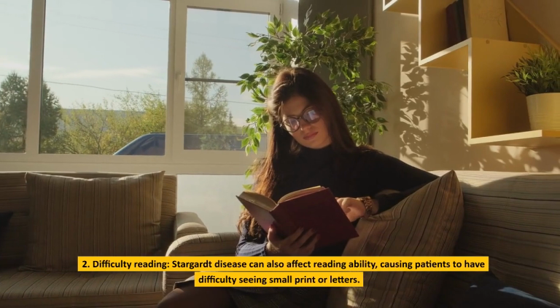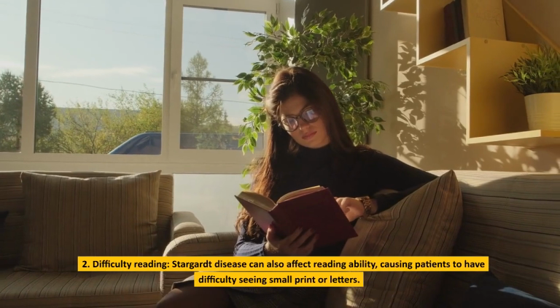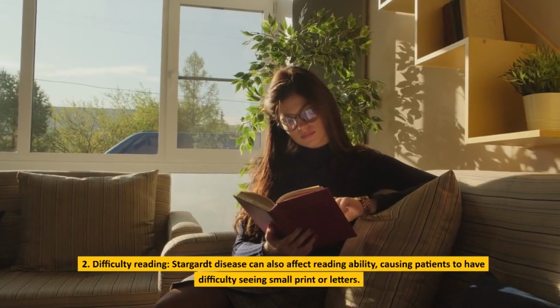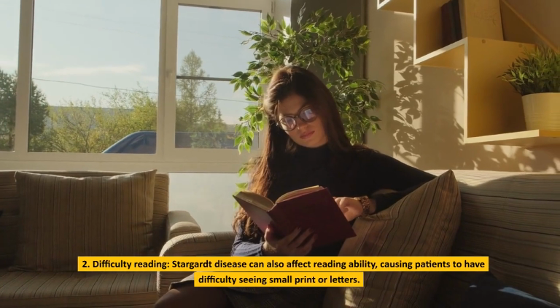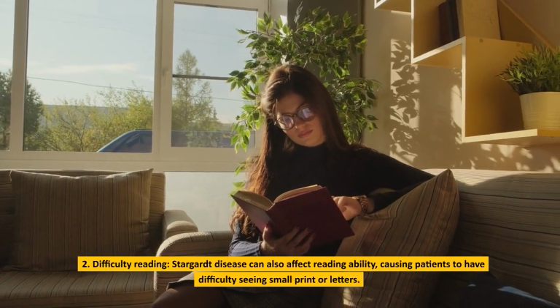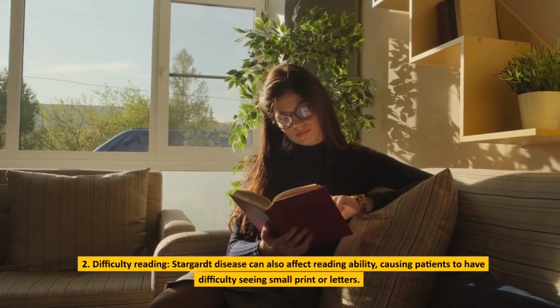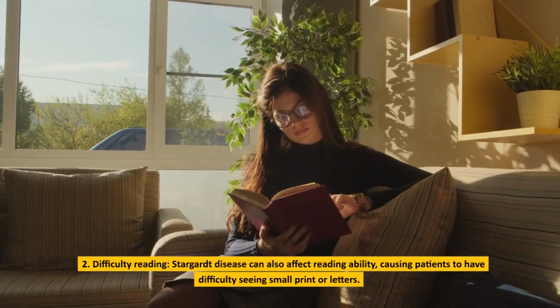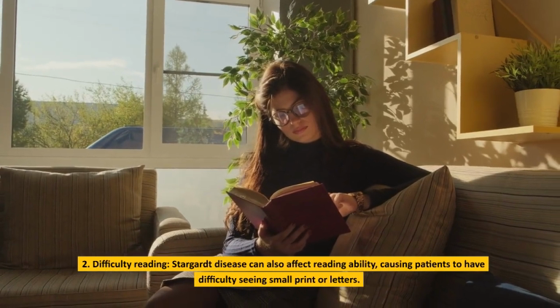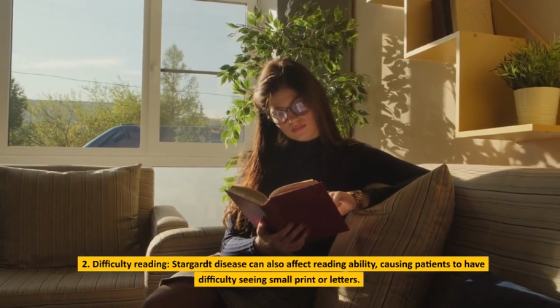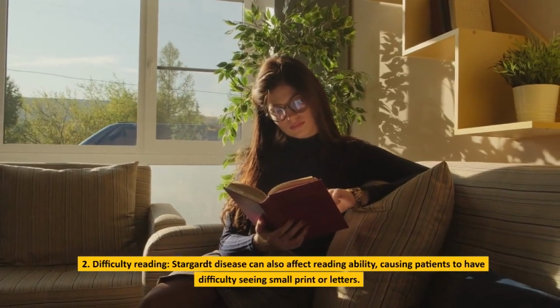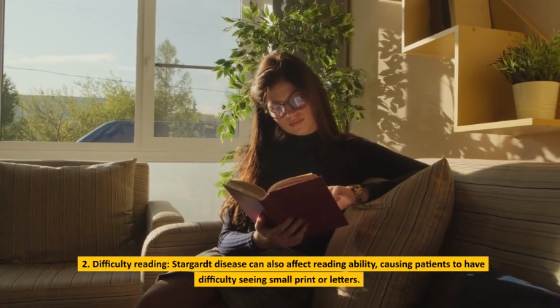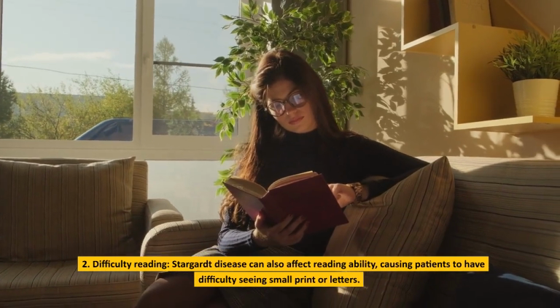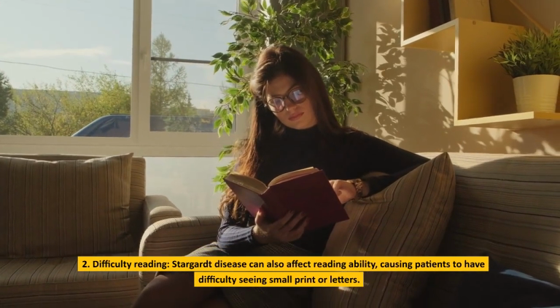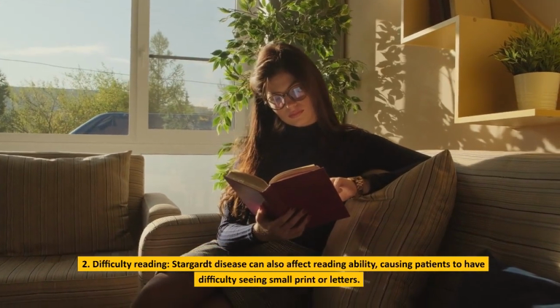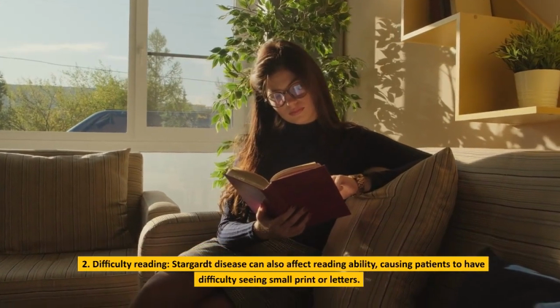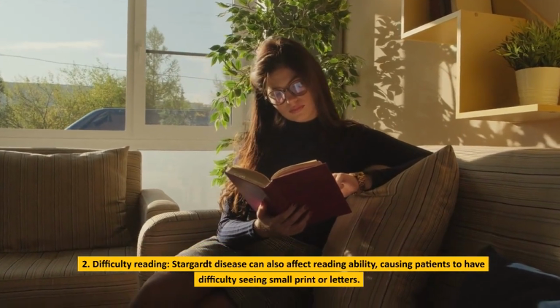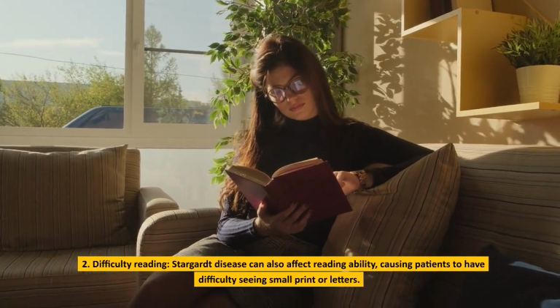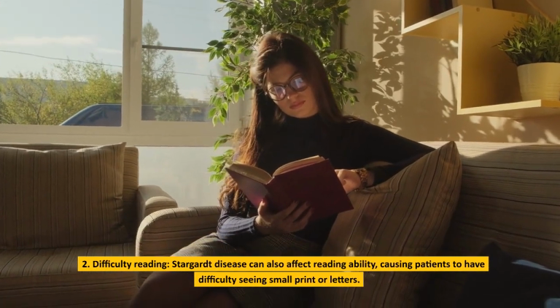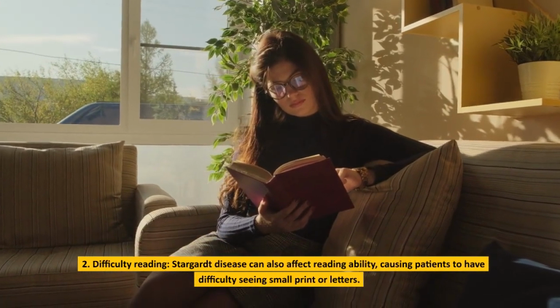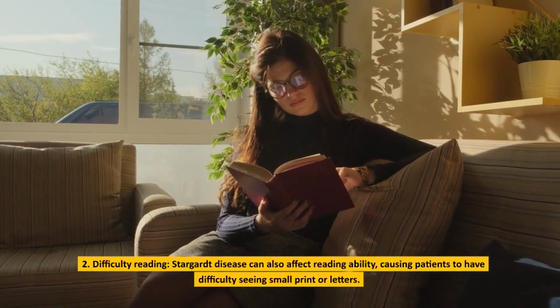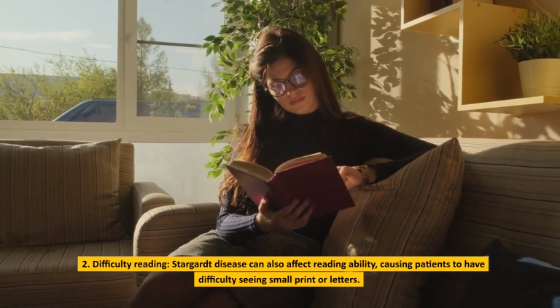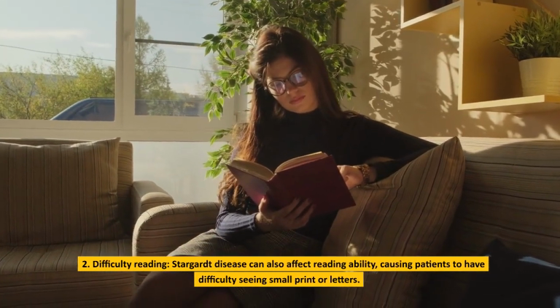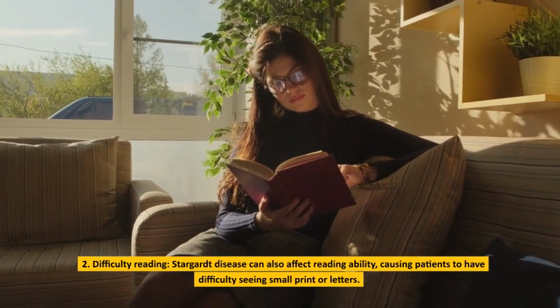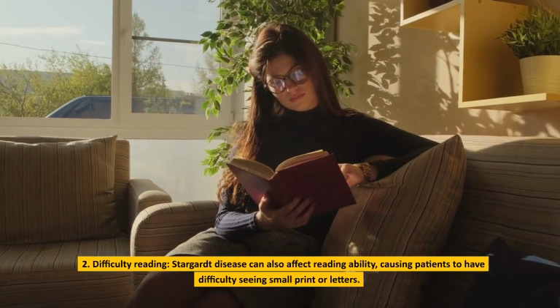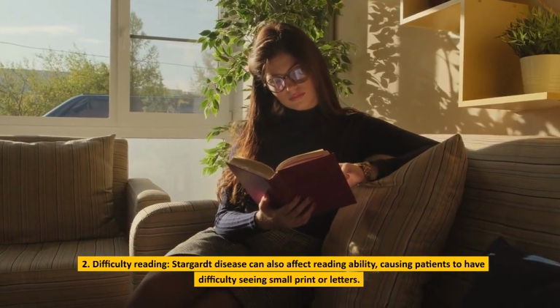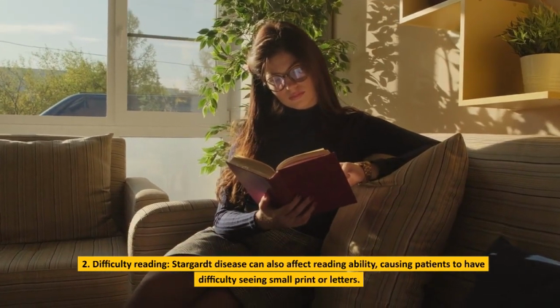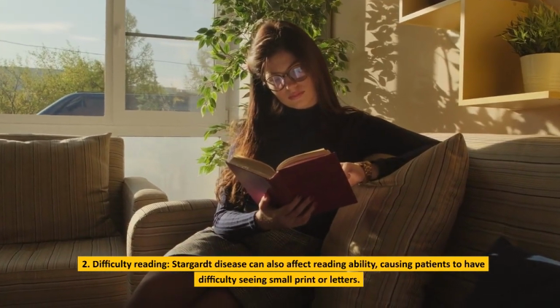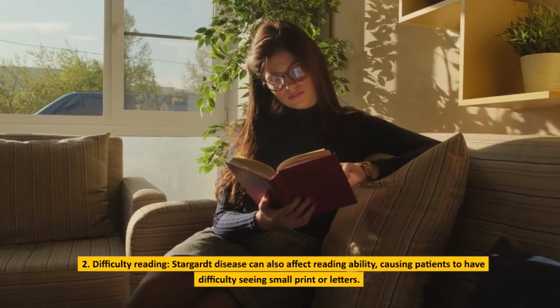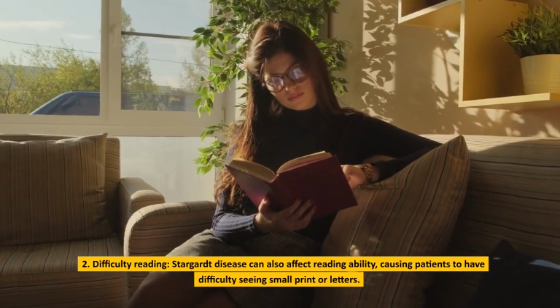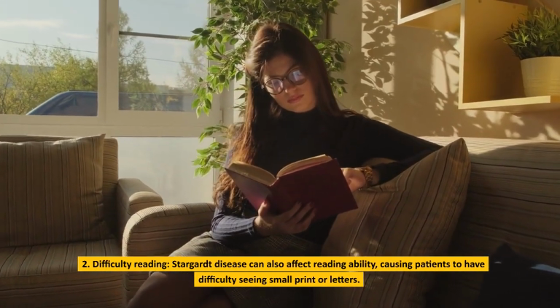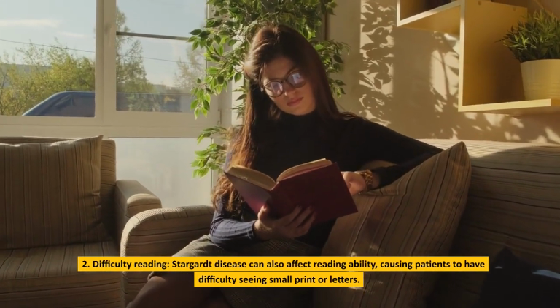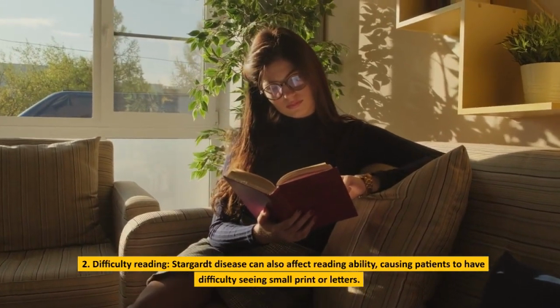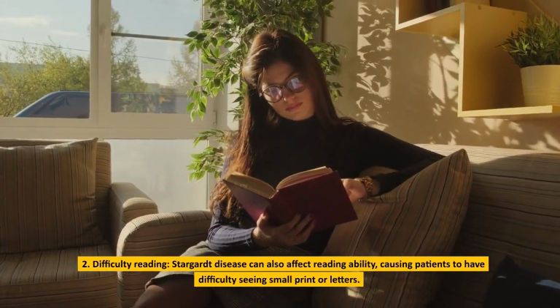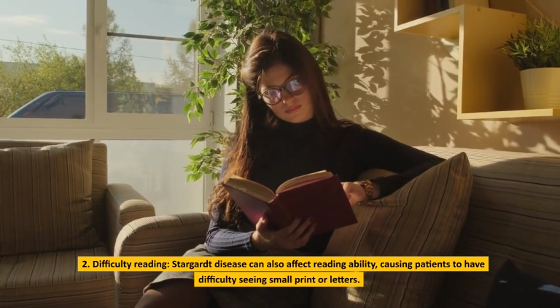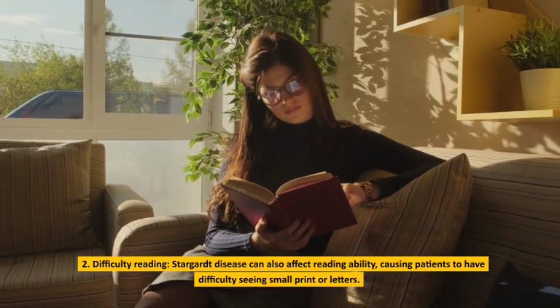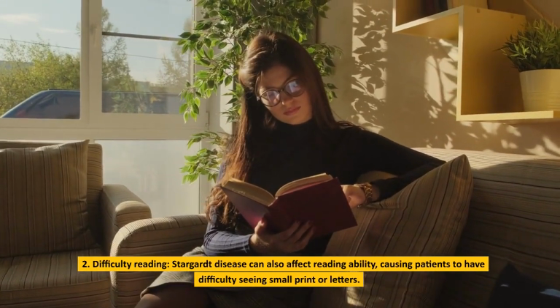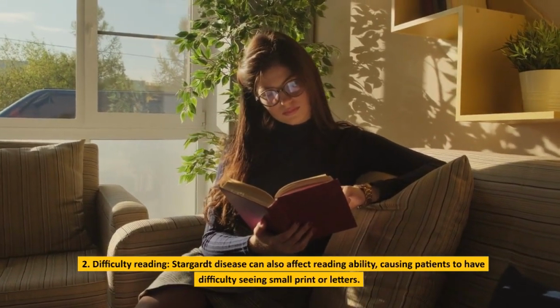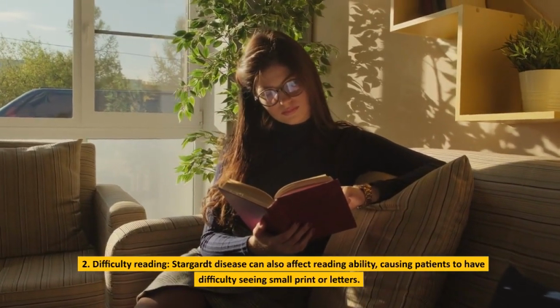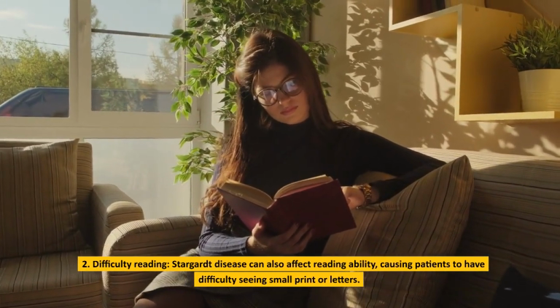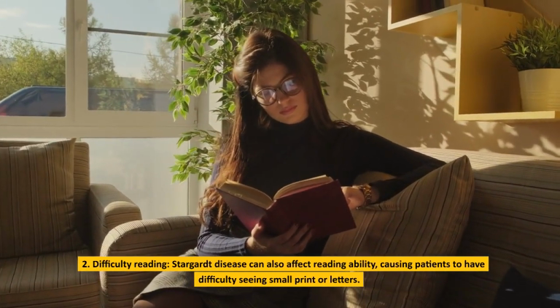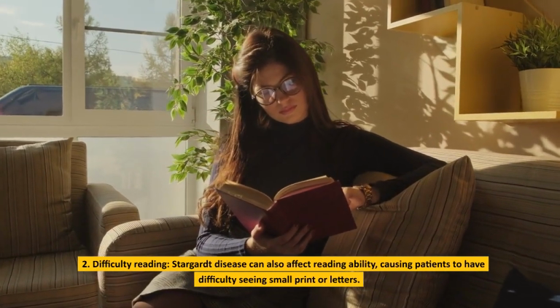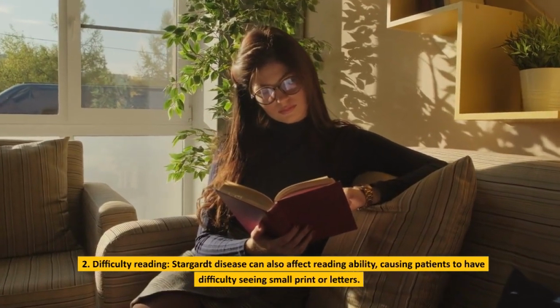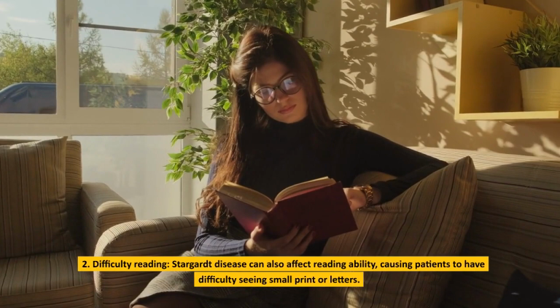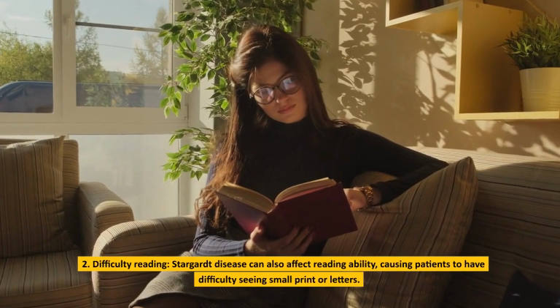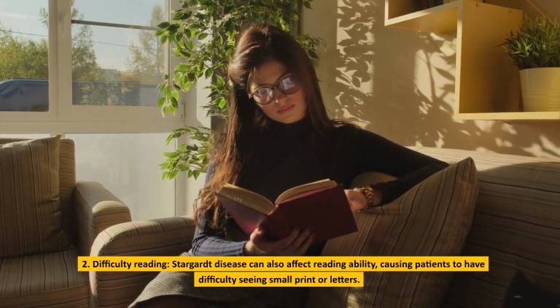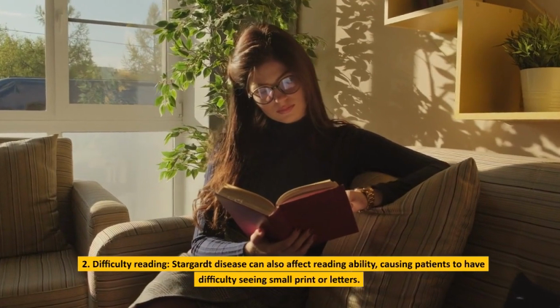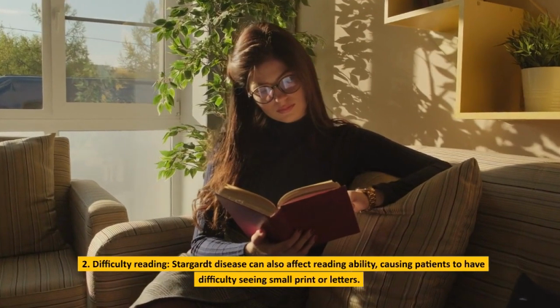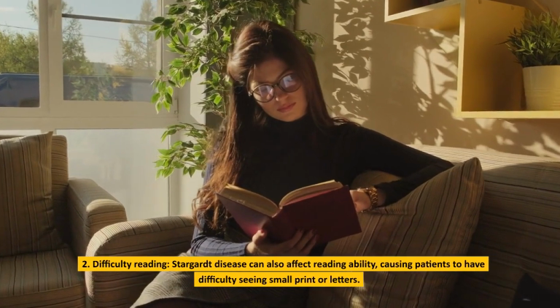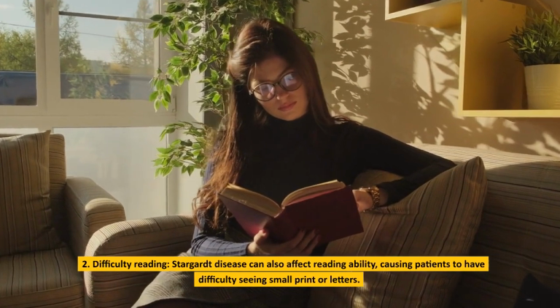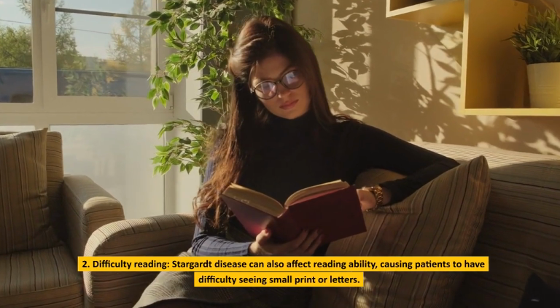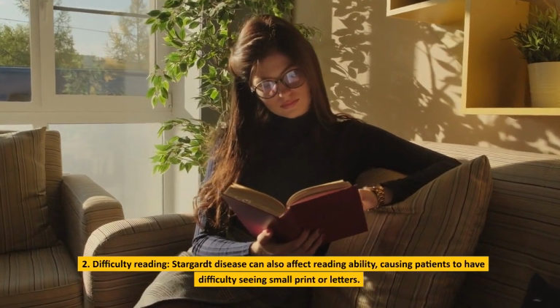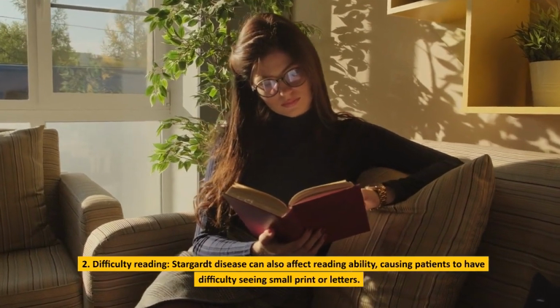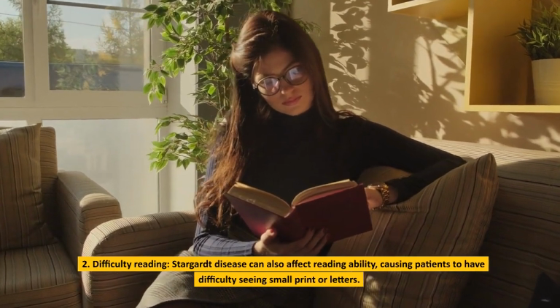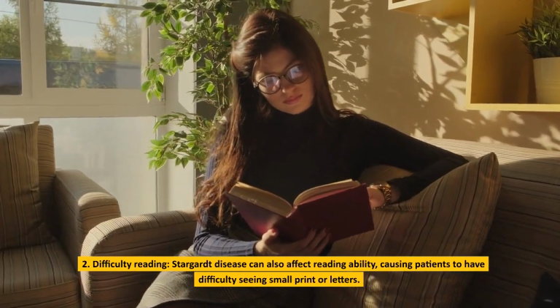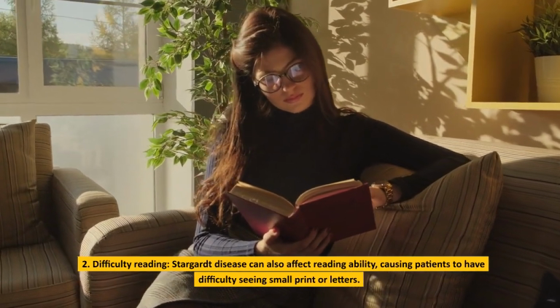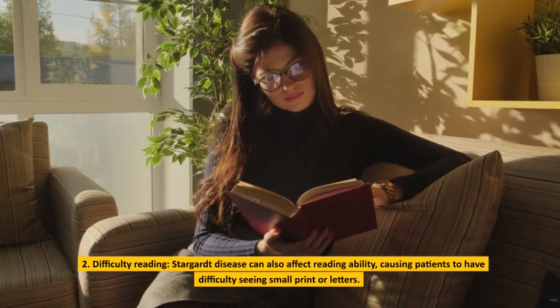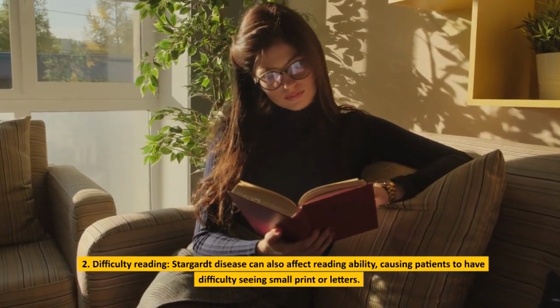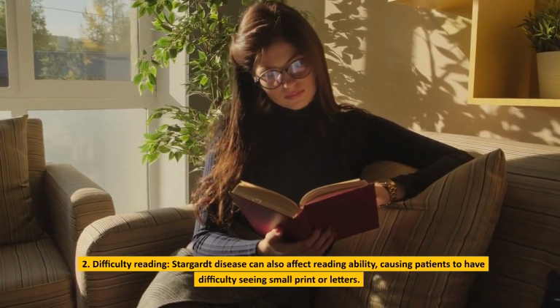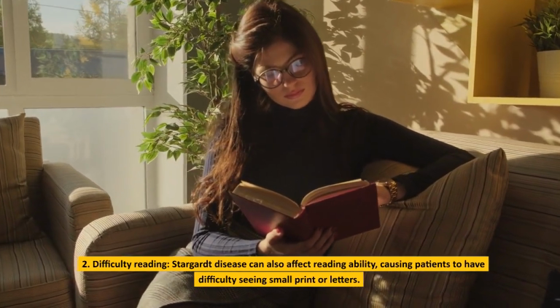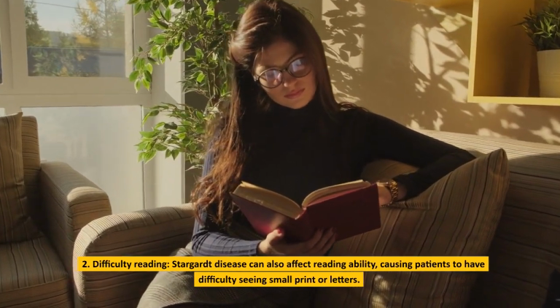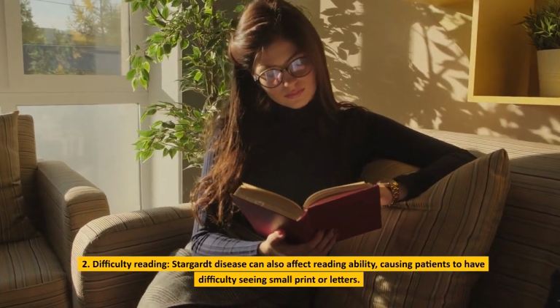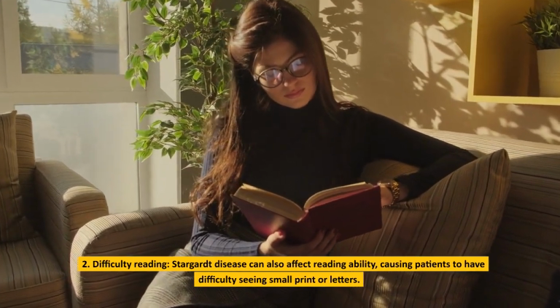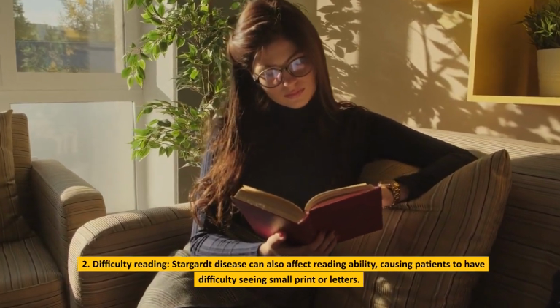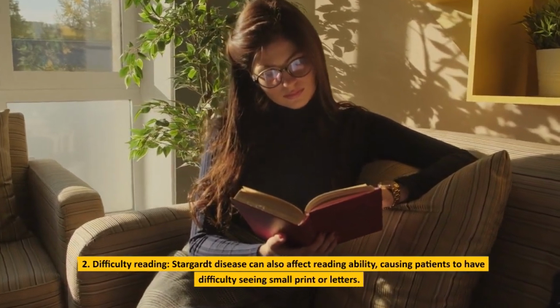Difficulty reading is another symptom. Stargardt disease can also affect reading ability, causing patients to have difficulty seeing small print or letters.